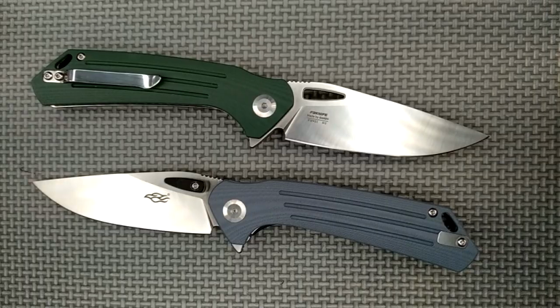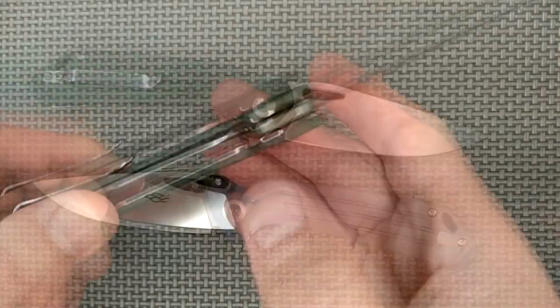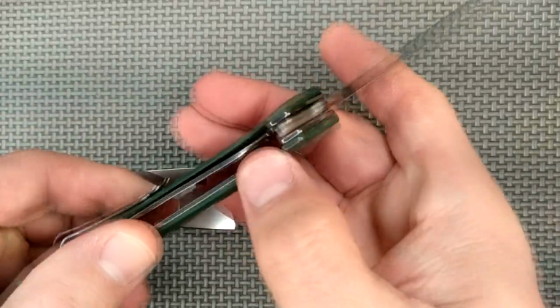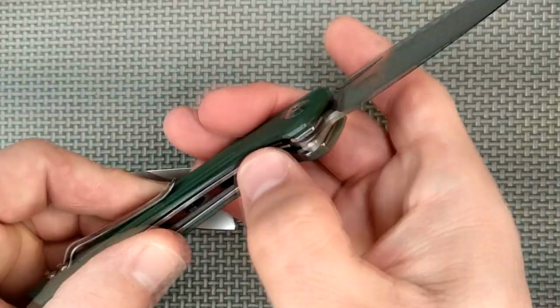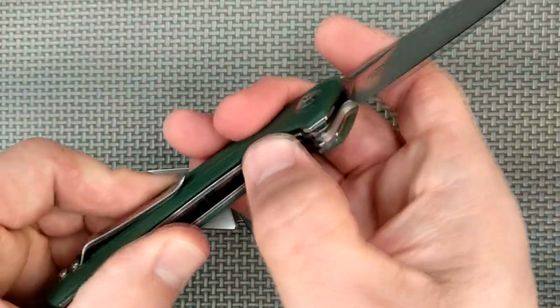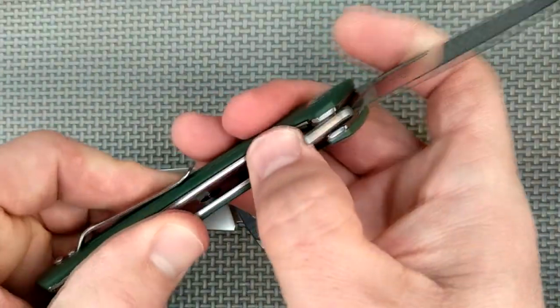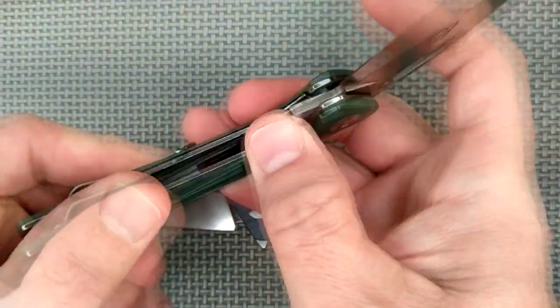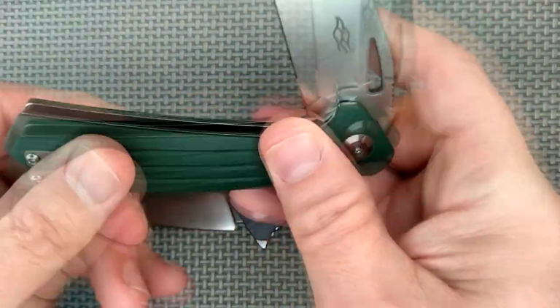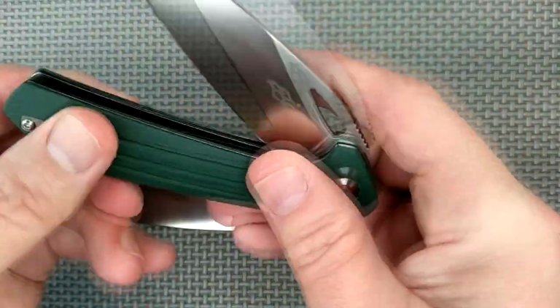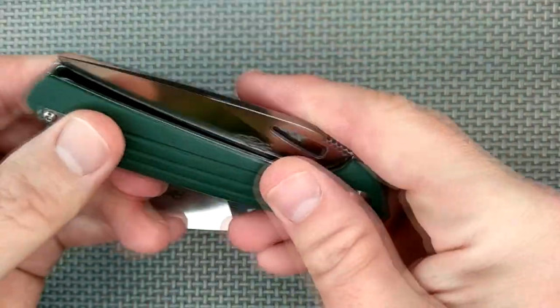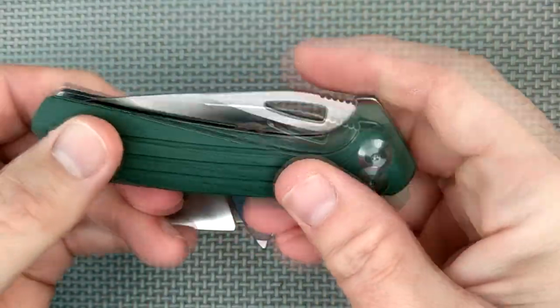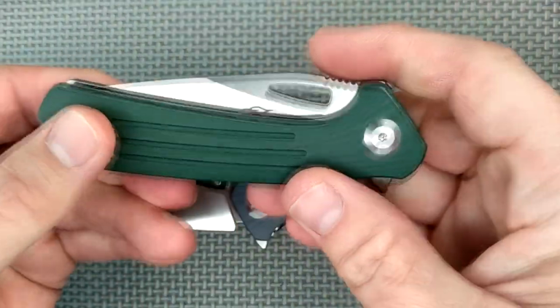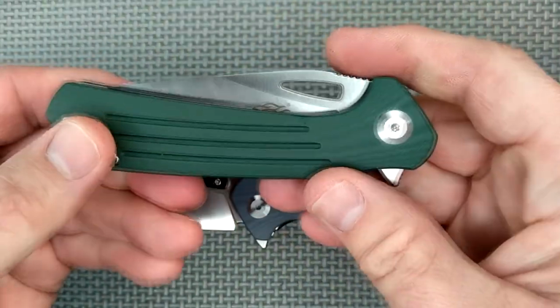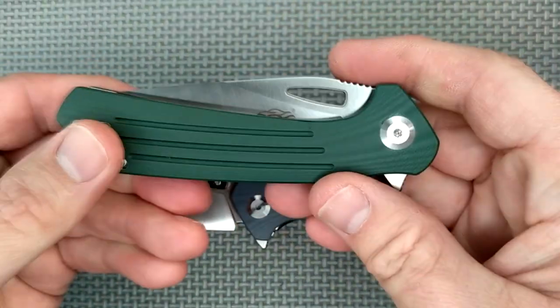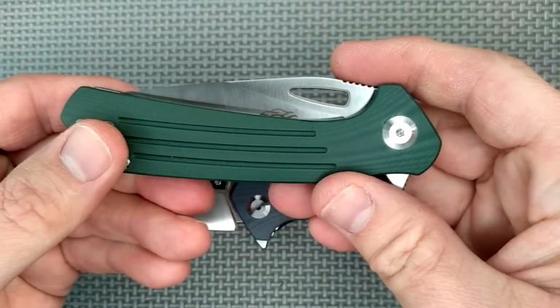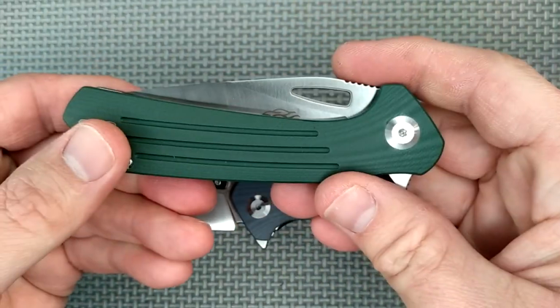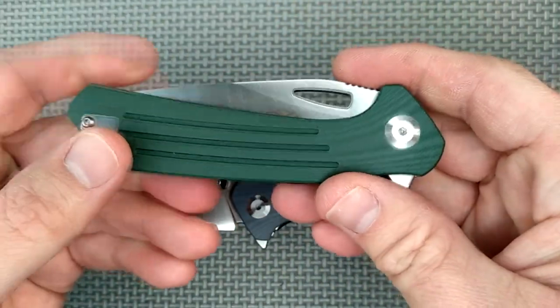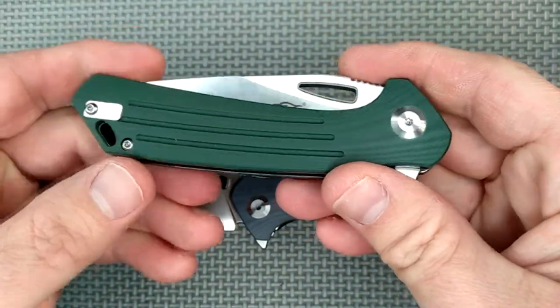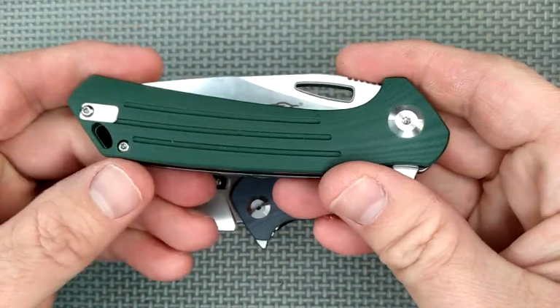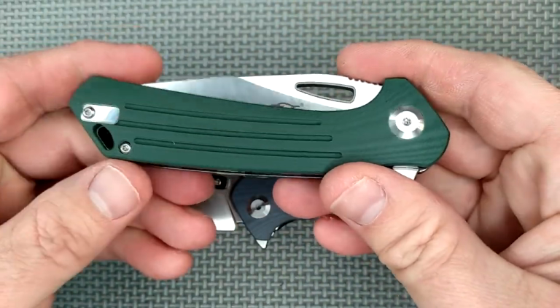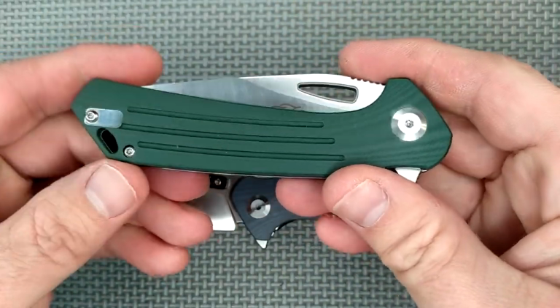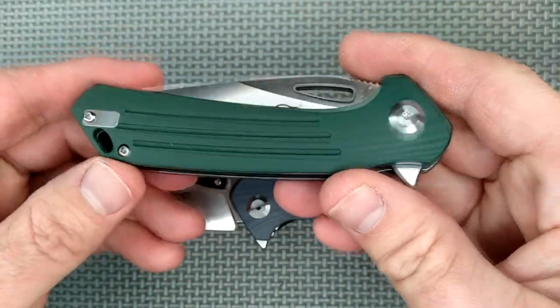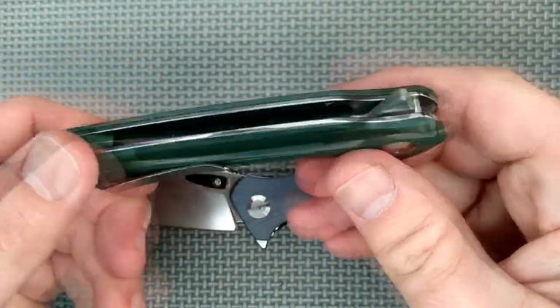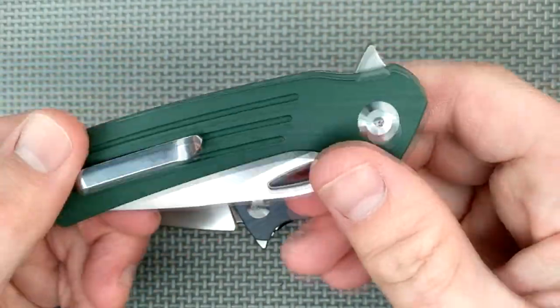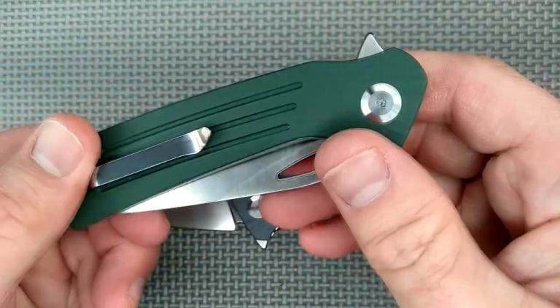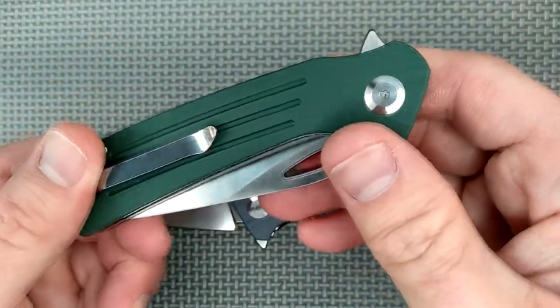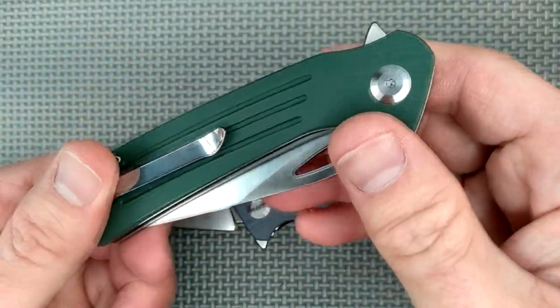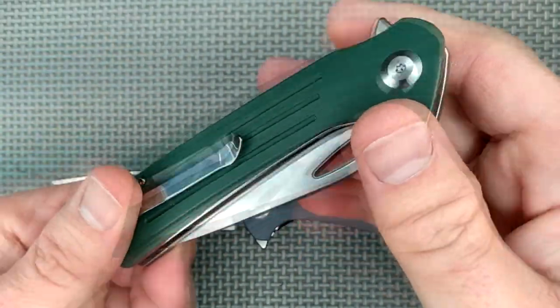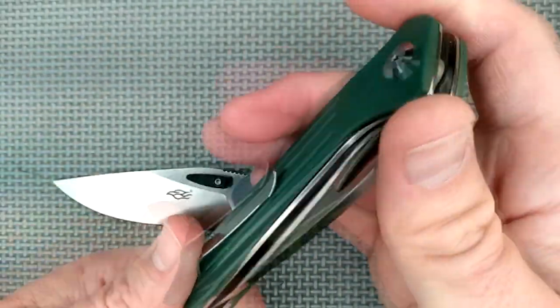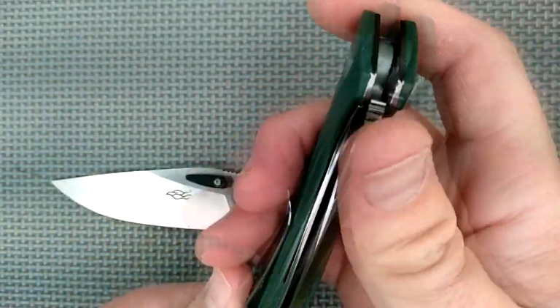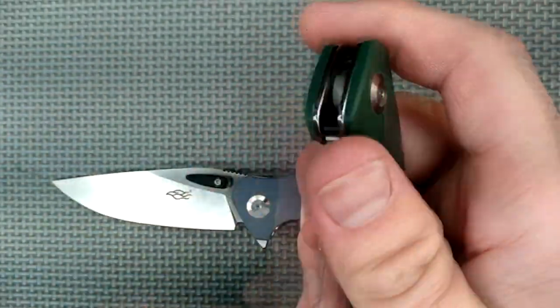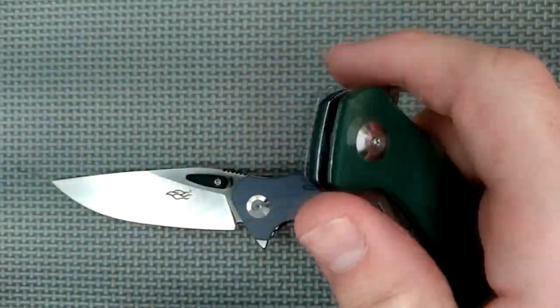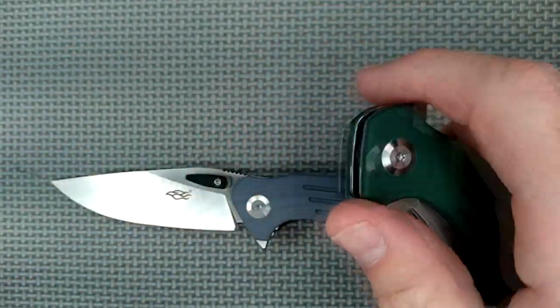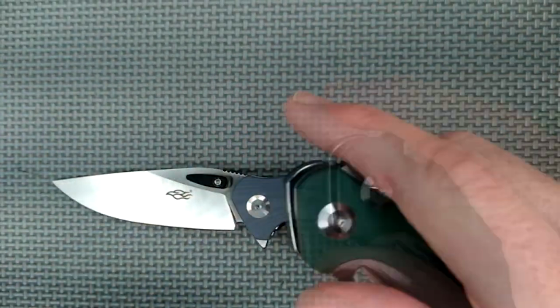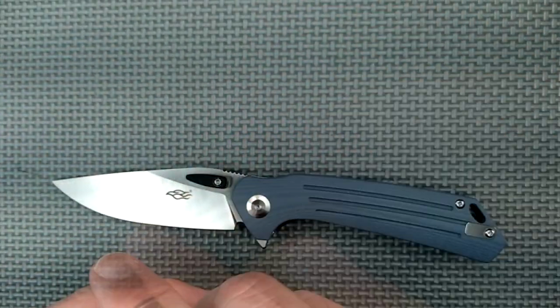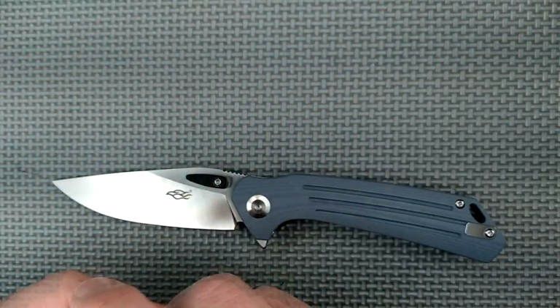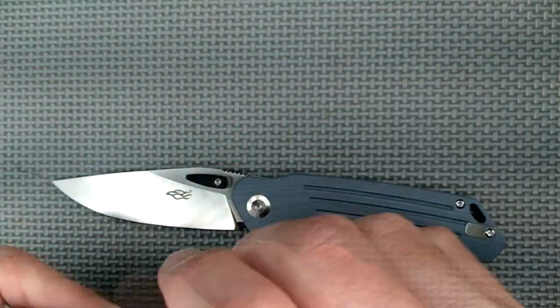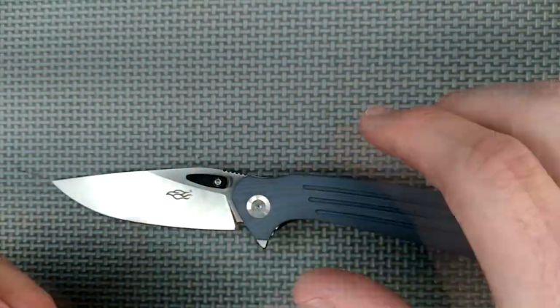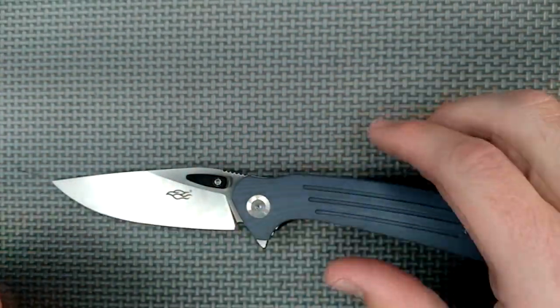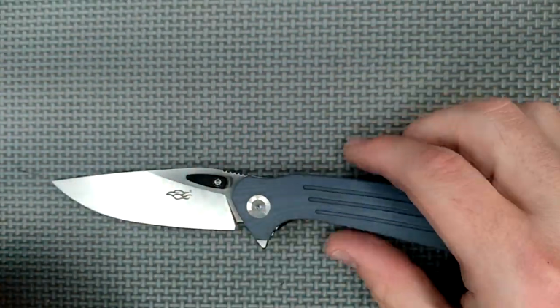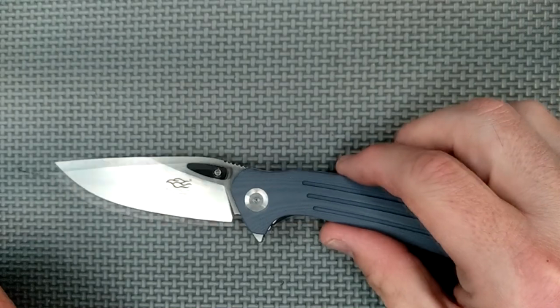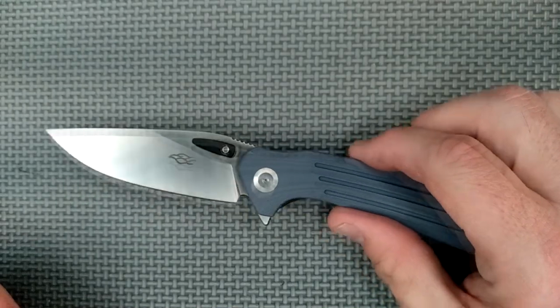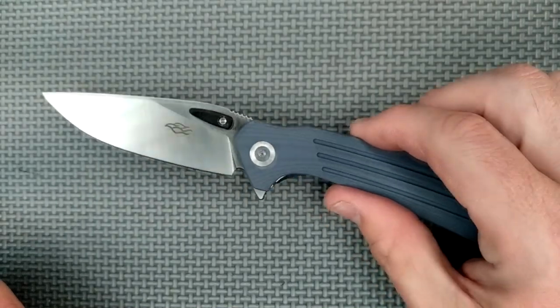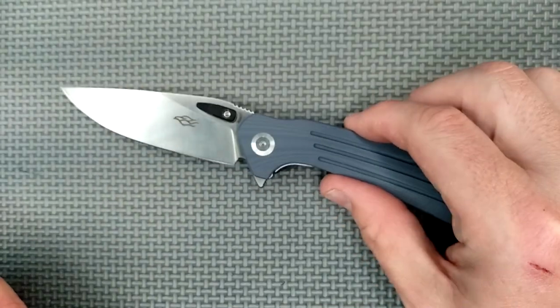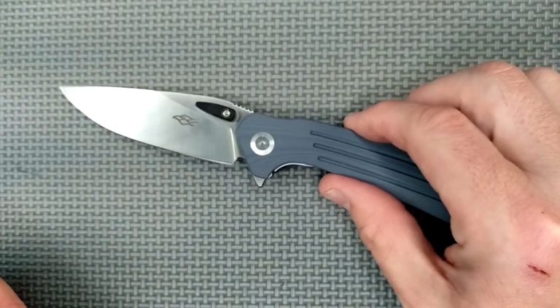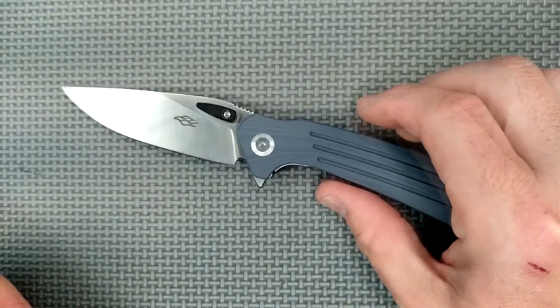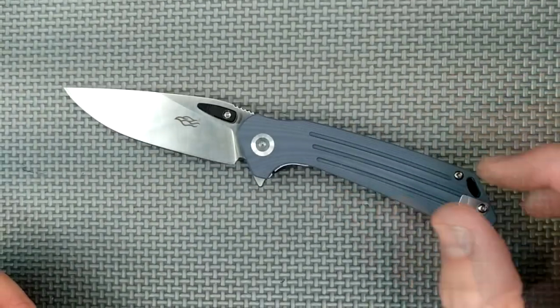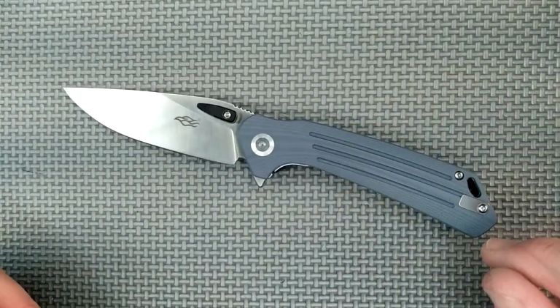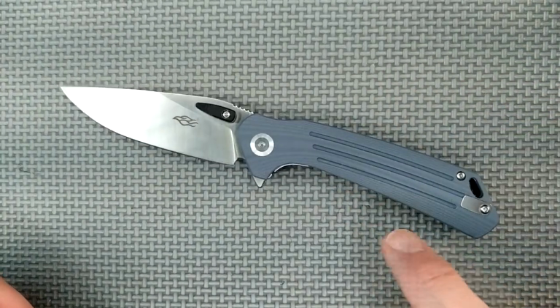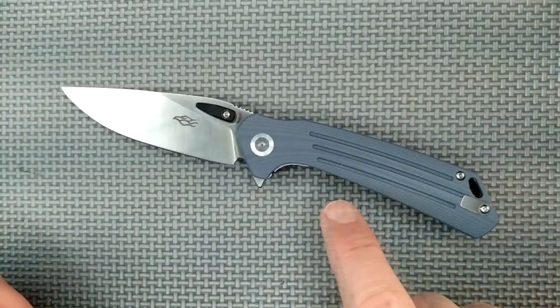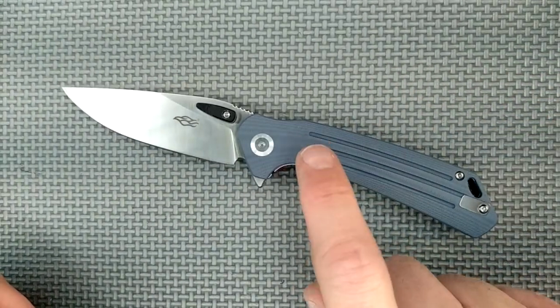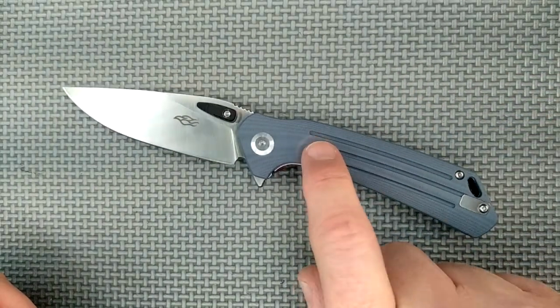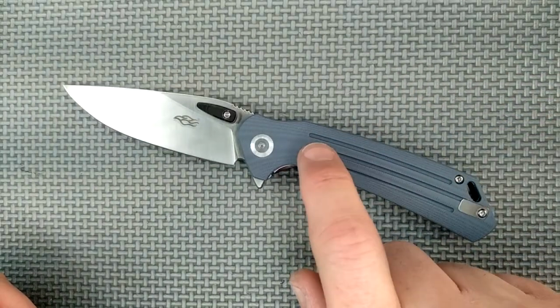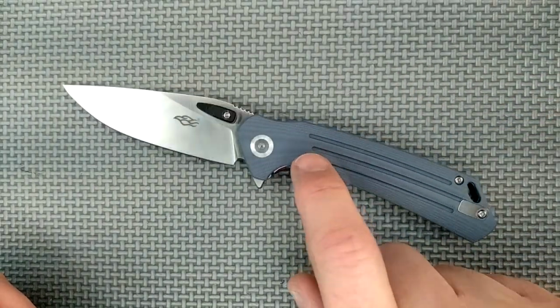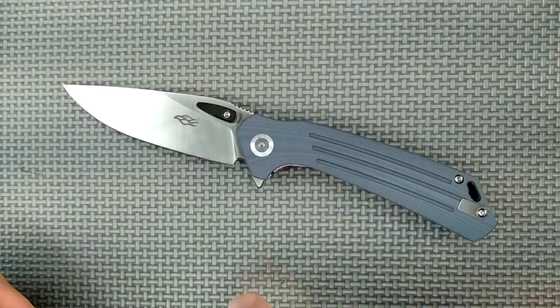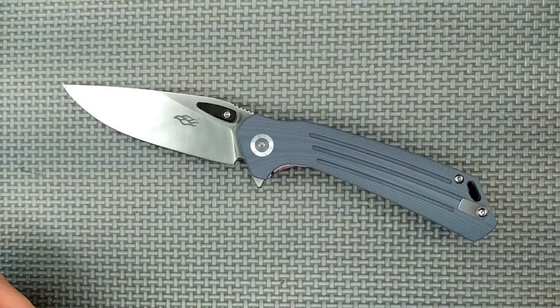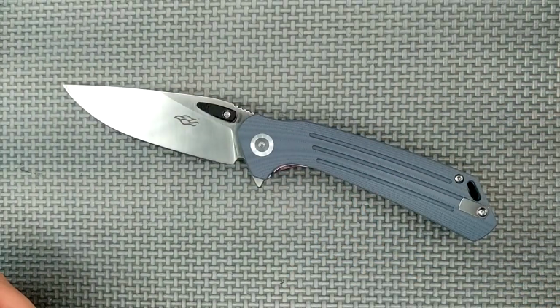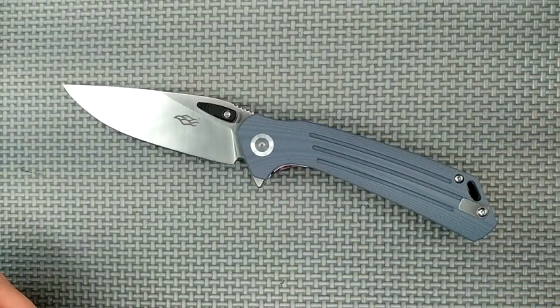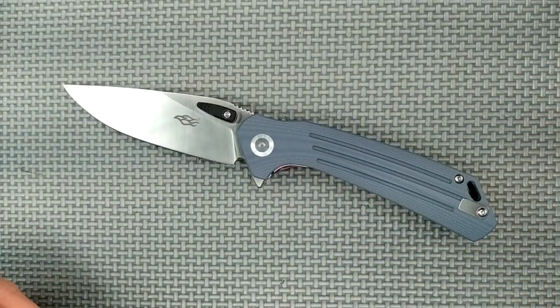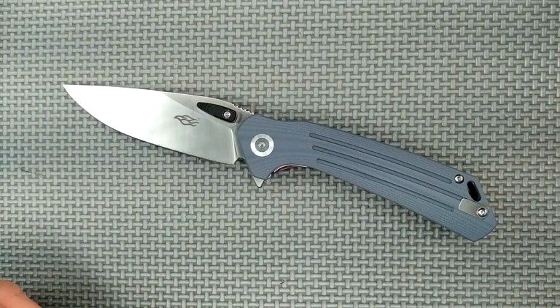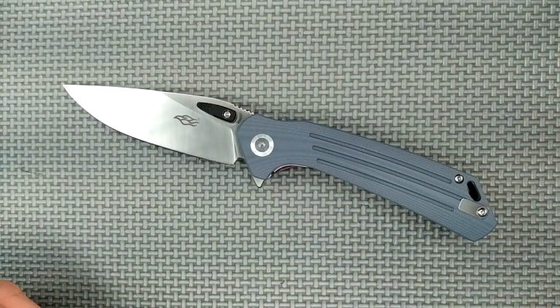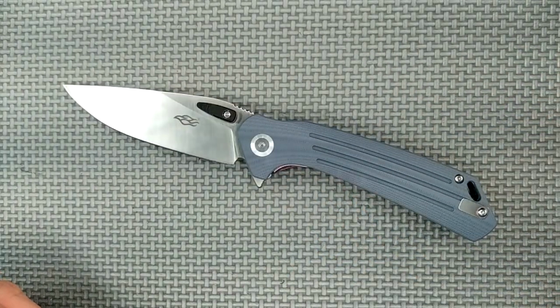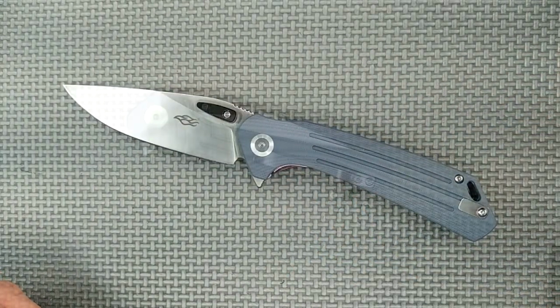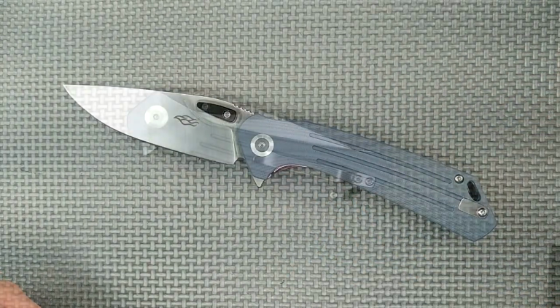So now I've got to put this away, pack it up, and mail it away. Let's take a good look at this guy.